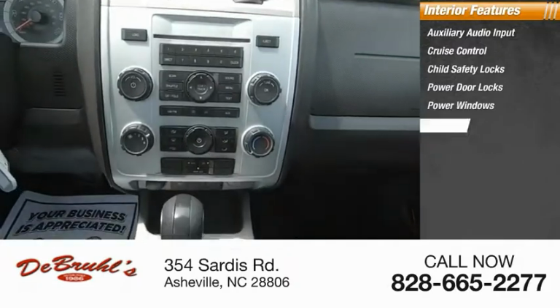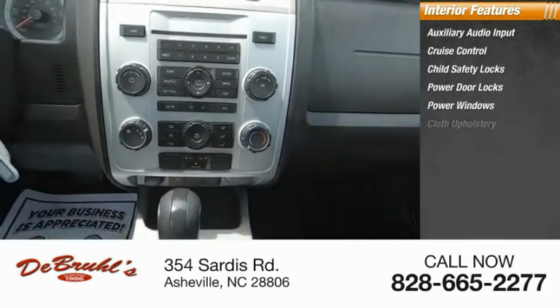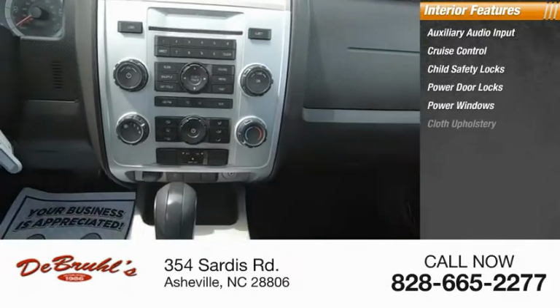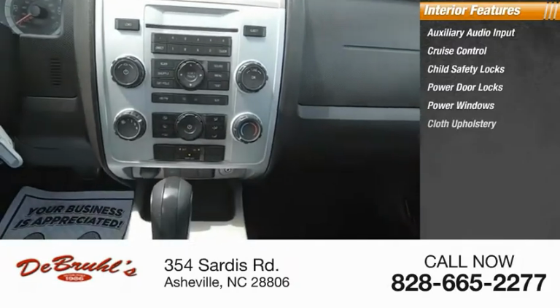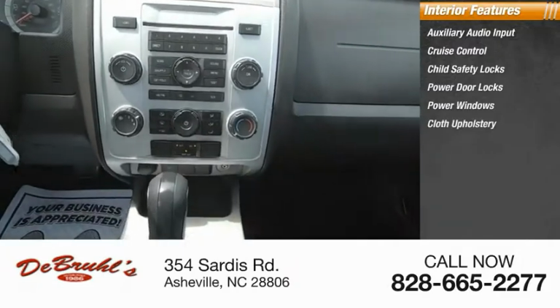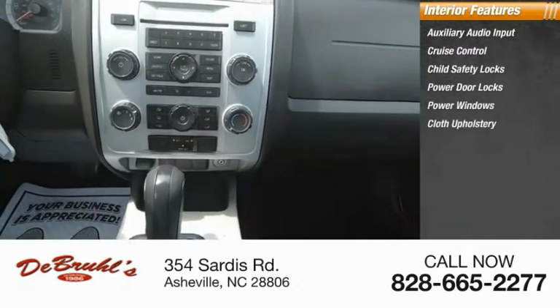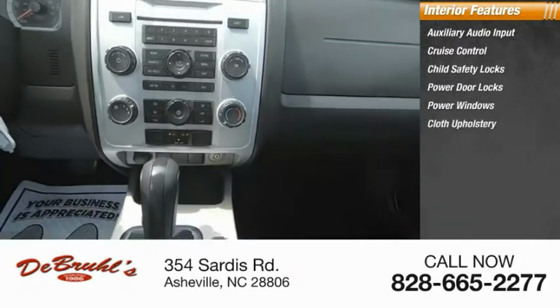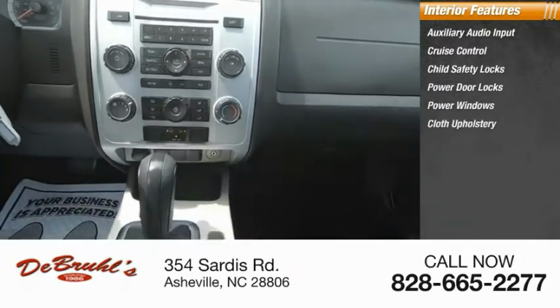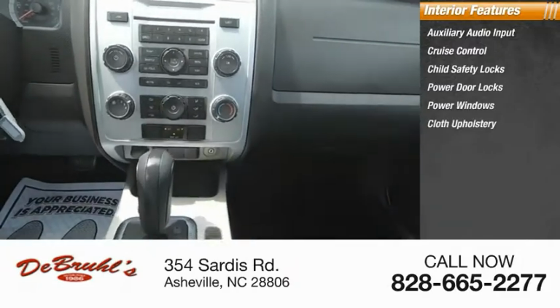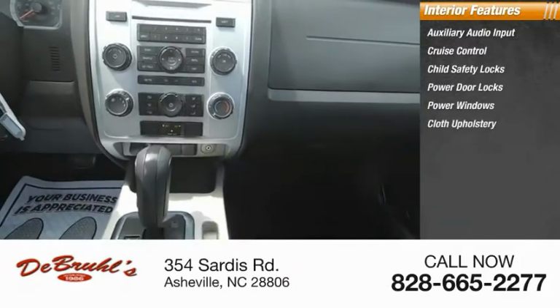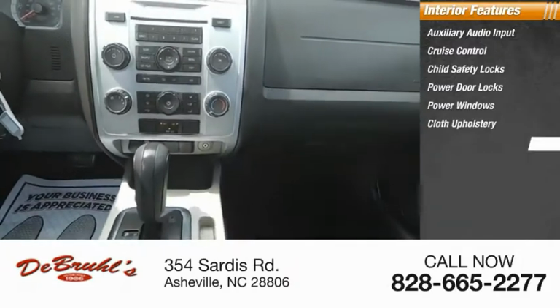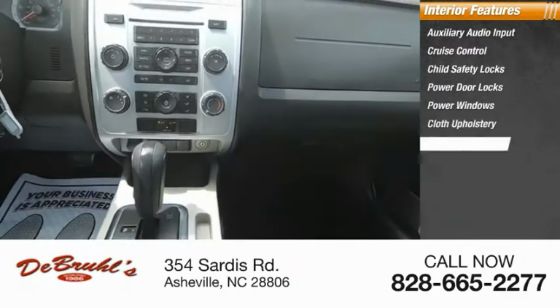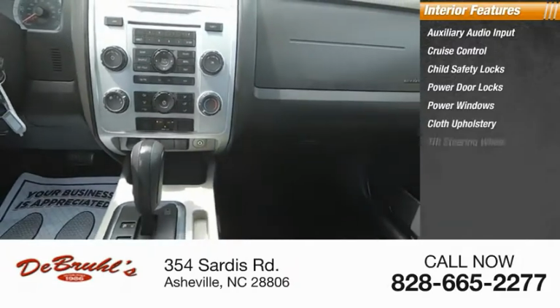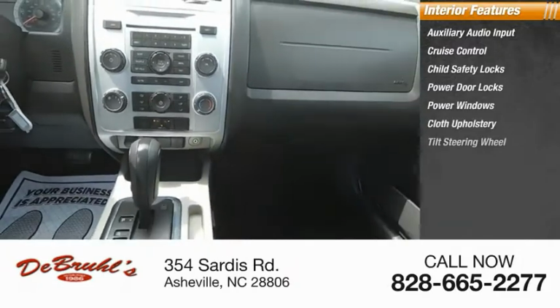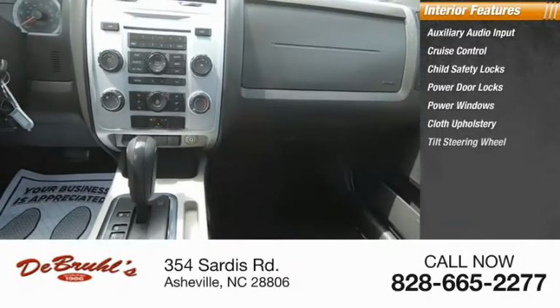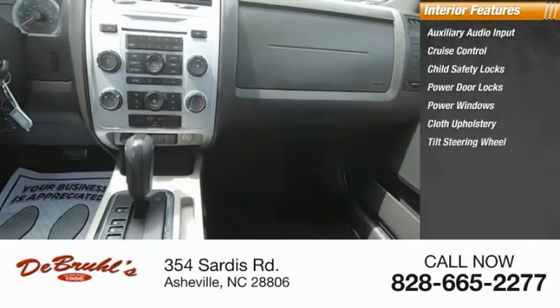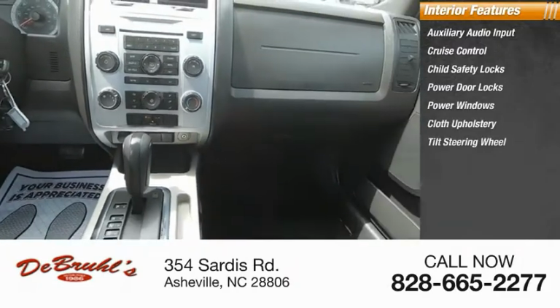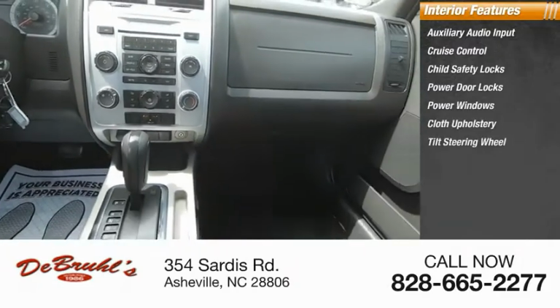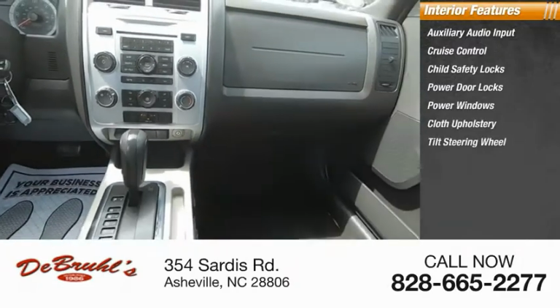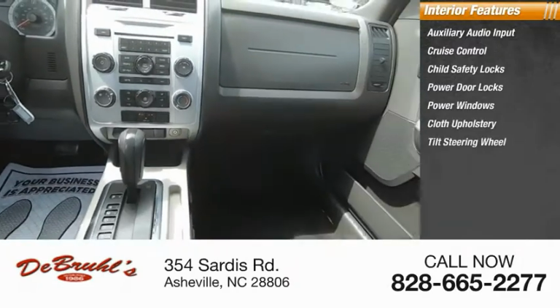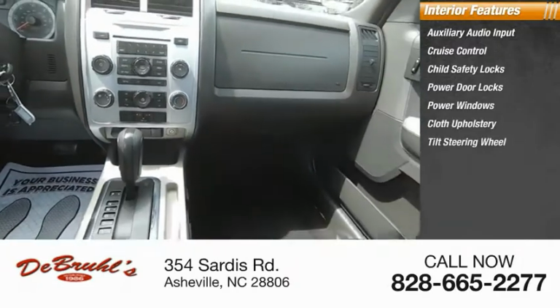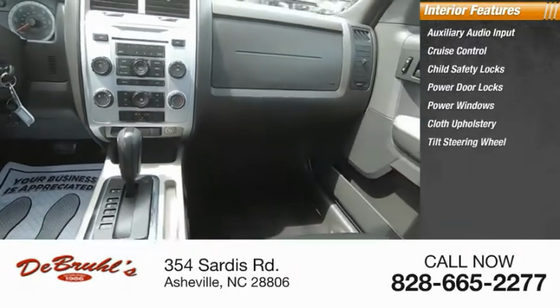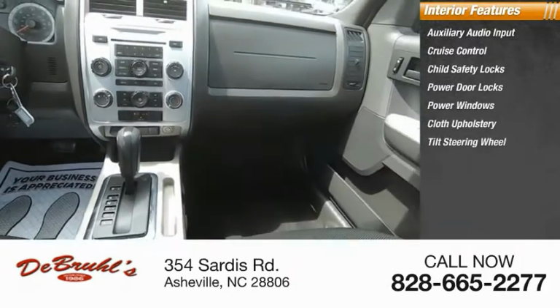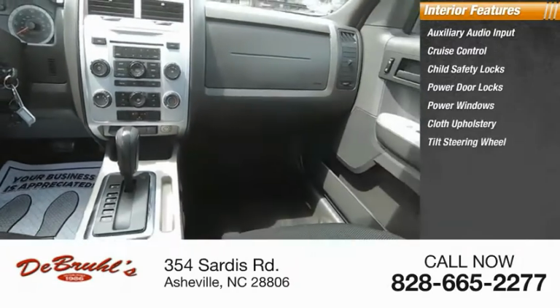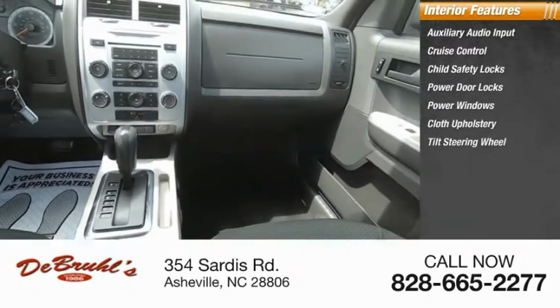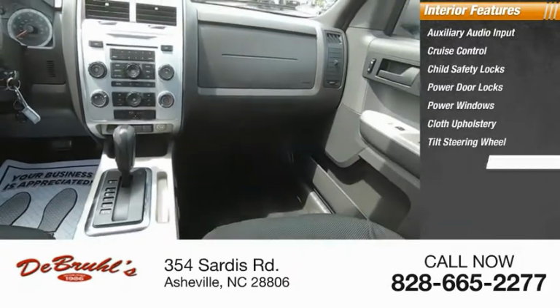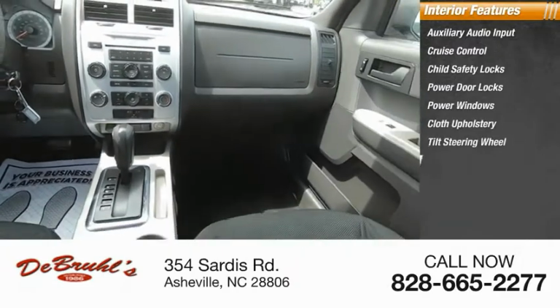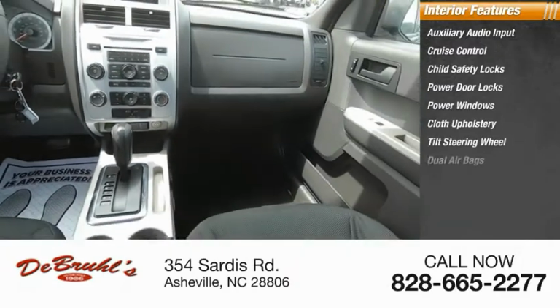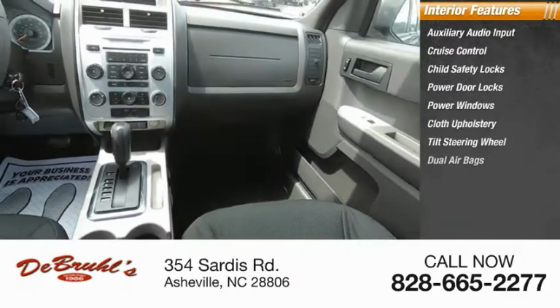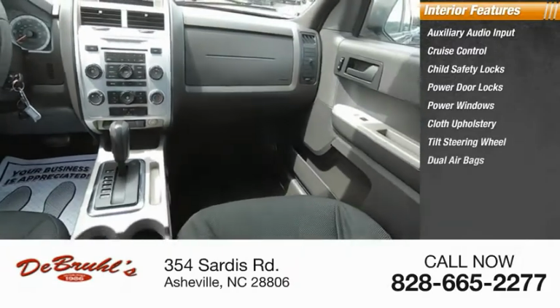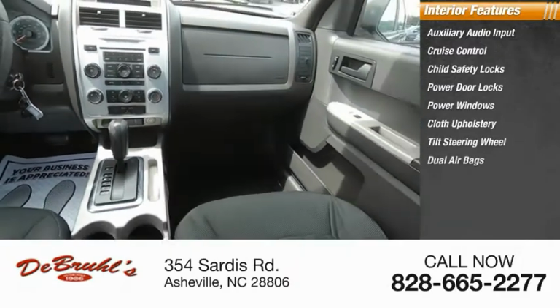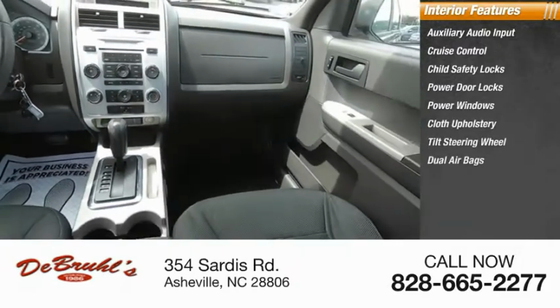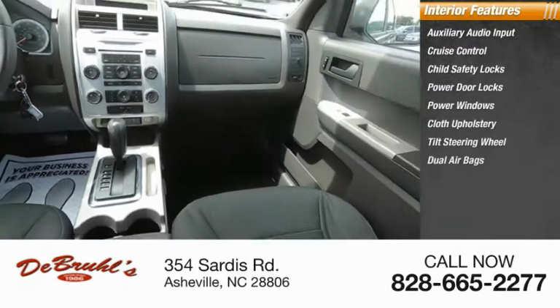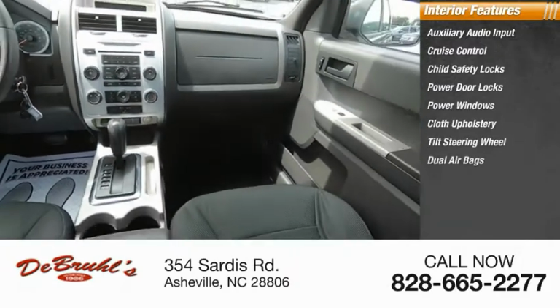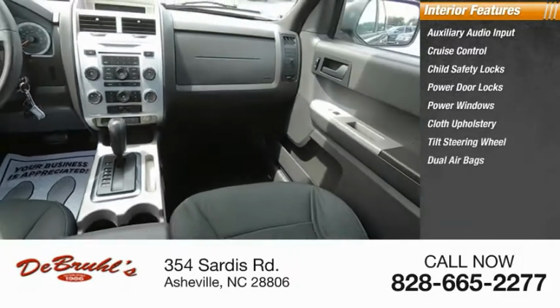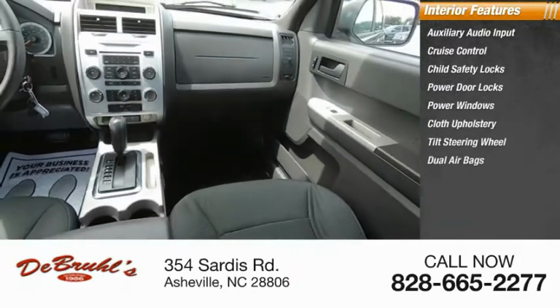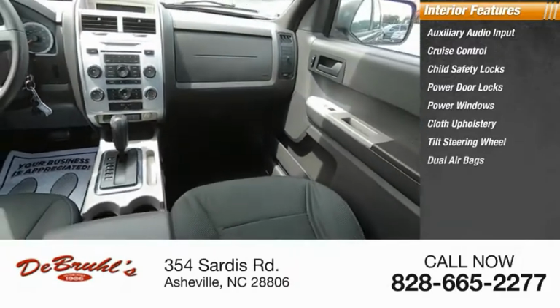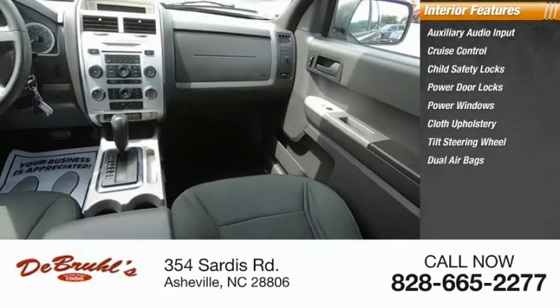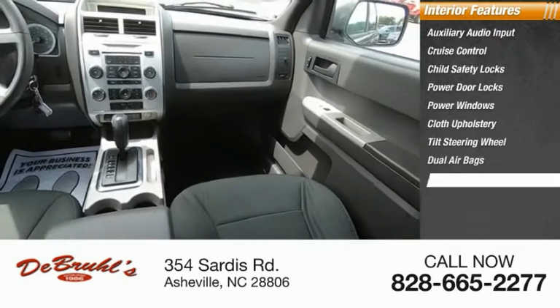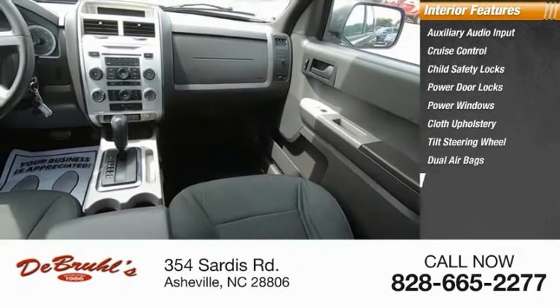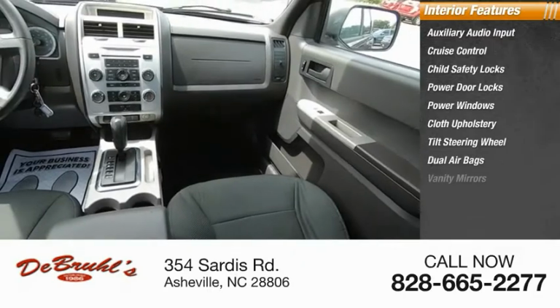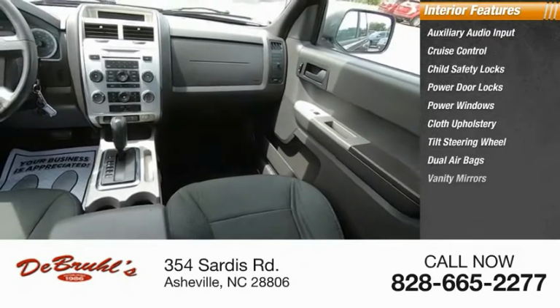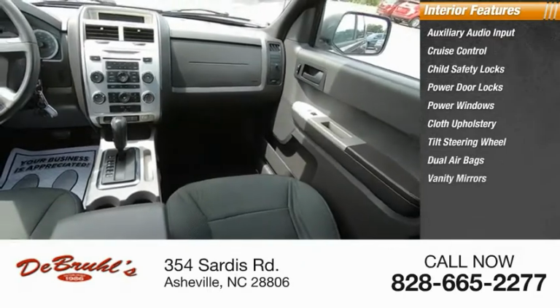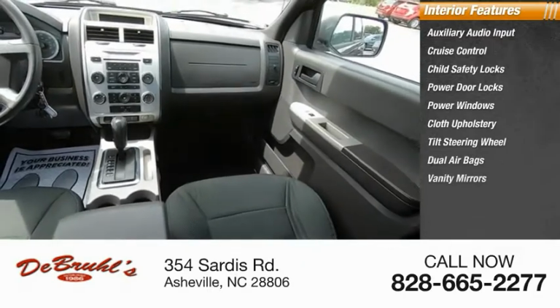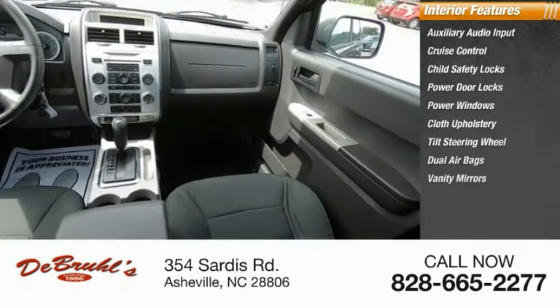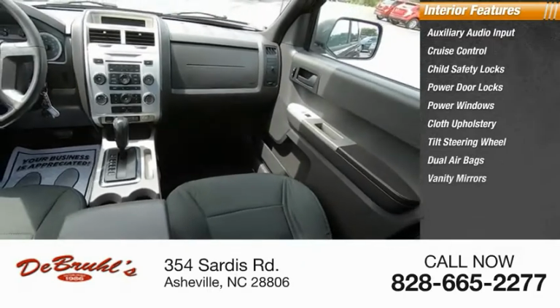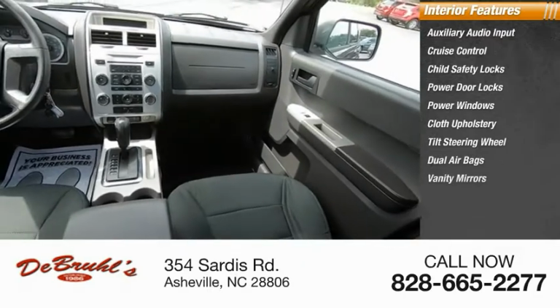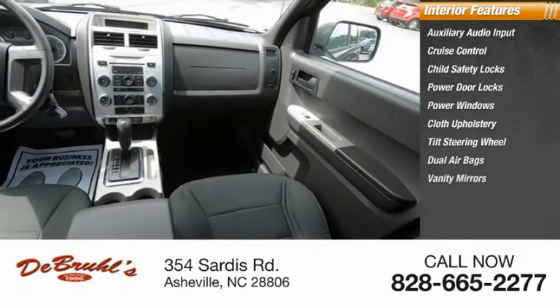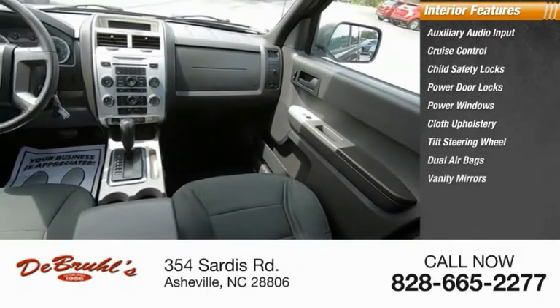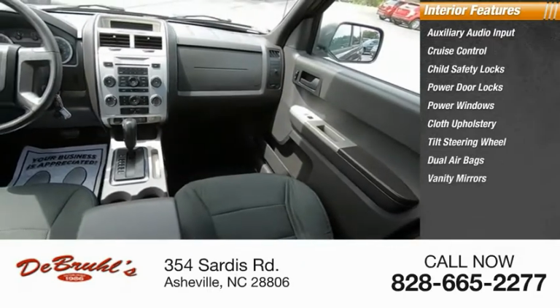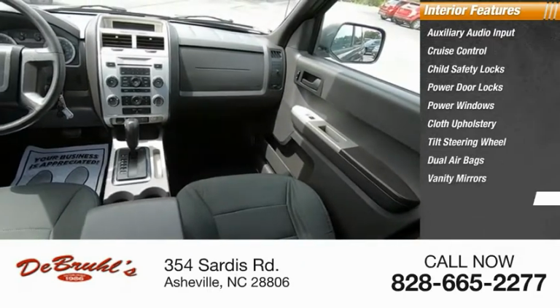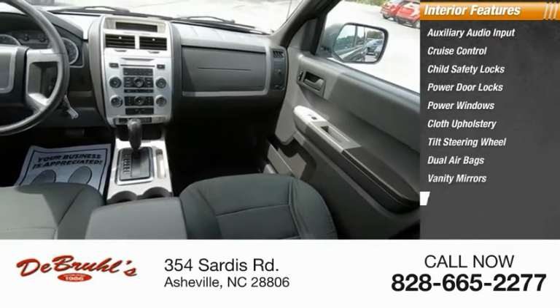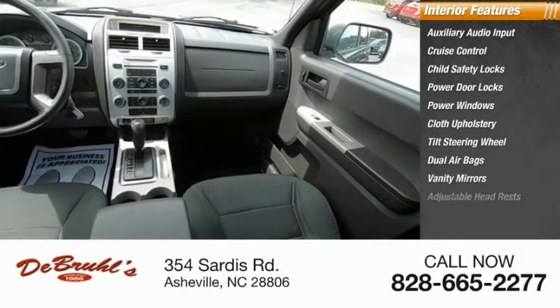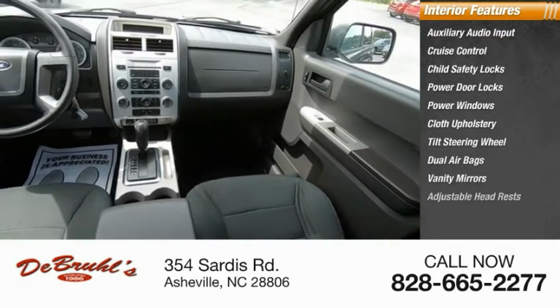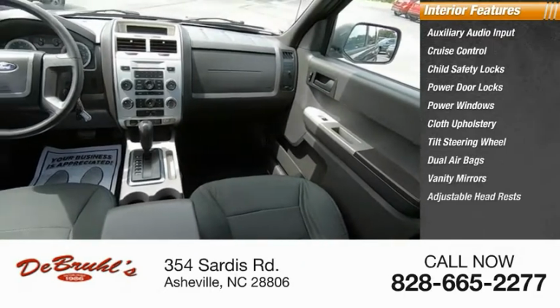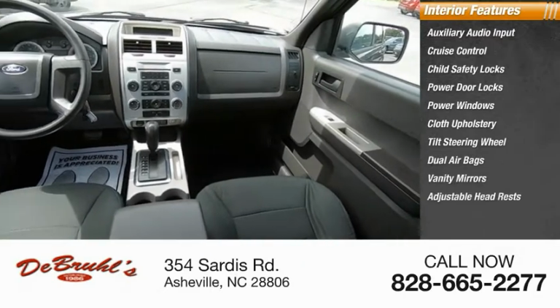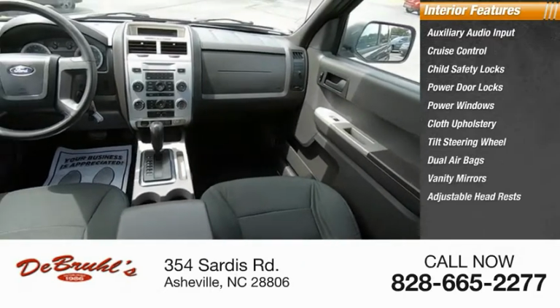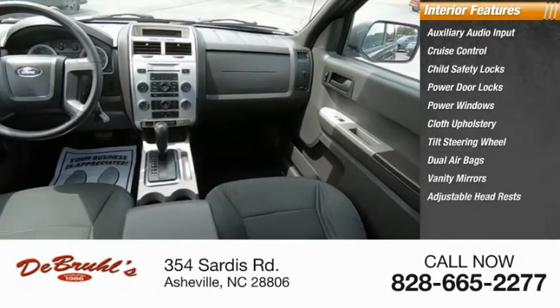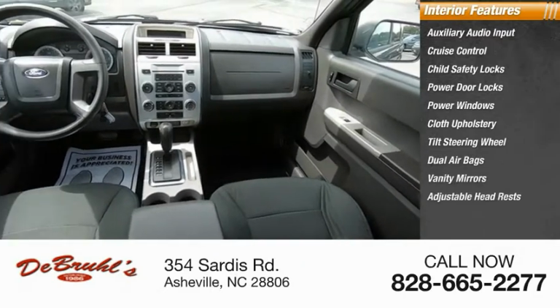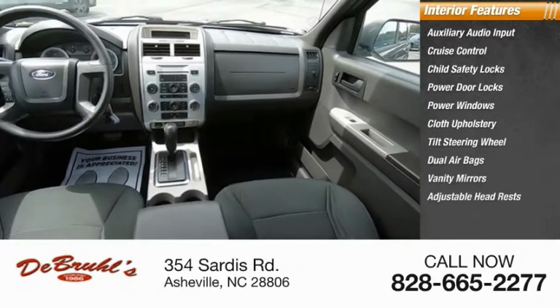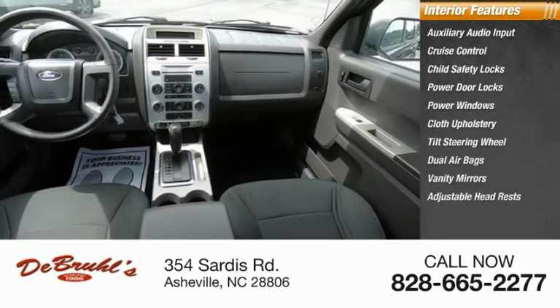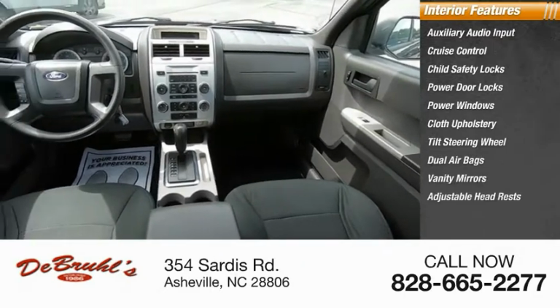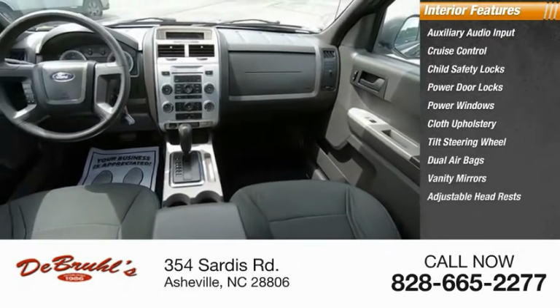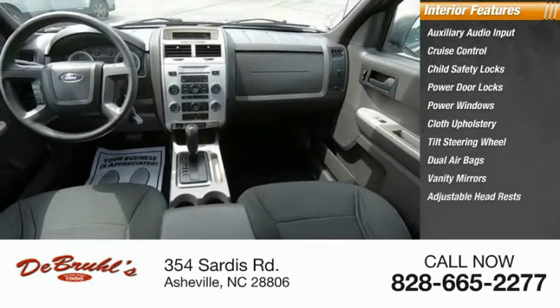Cloth upholstery, tilt steering wheel, dual airbags, vanity mirrors, adjustable headrests.